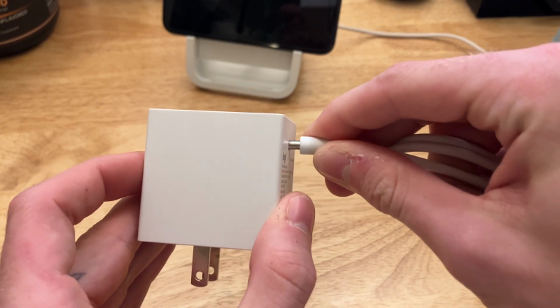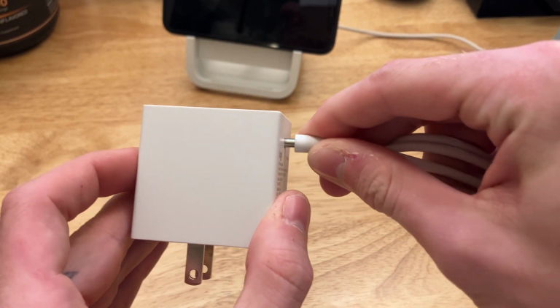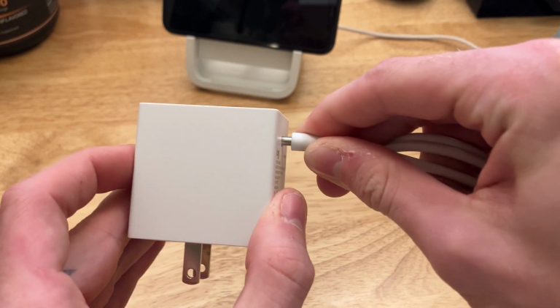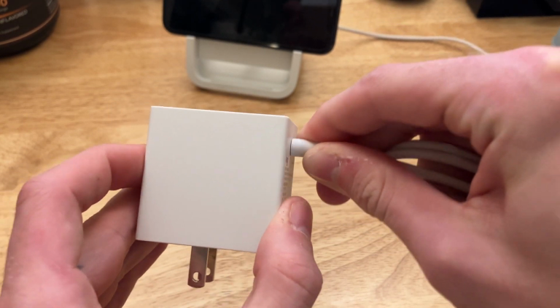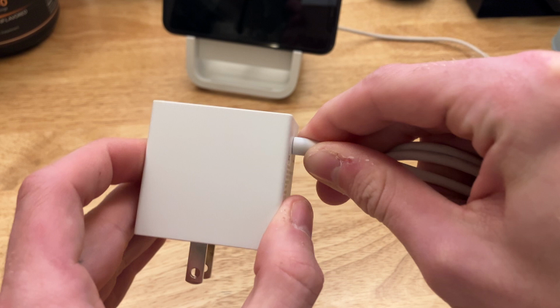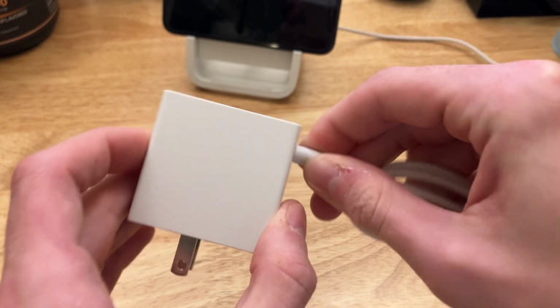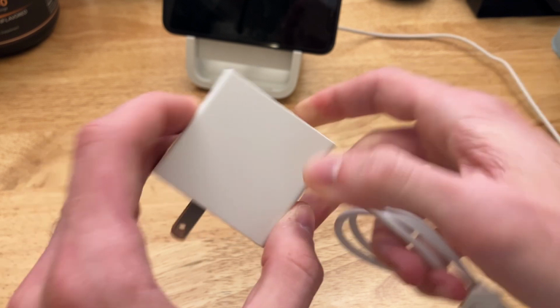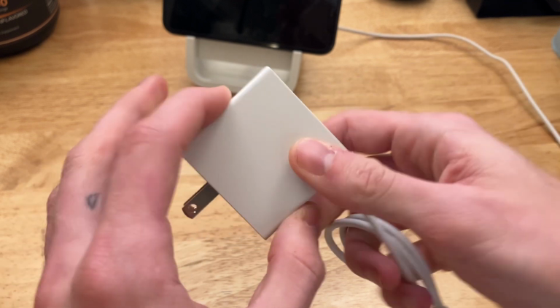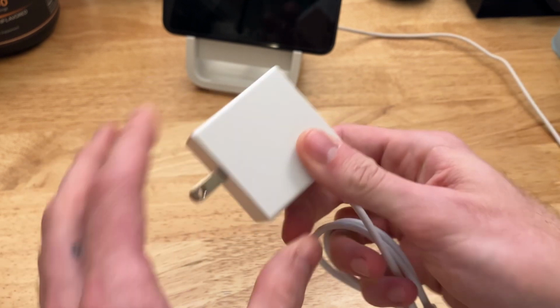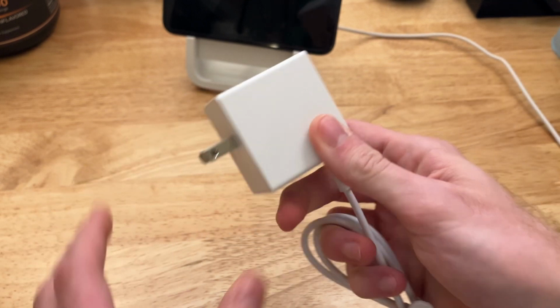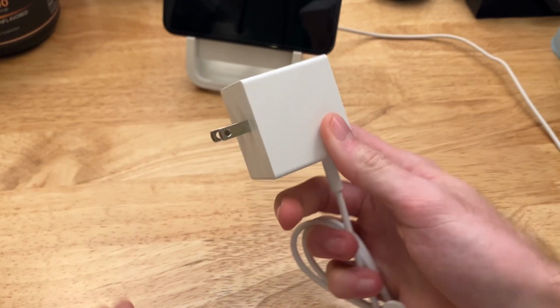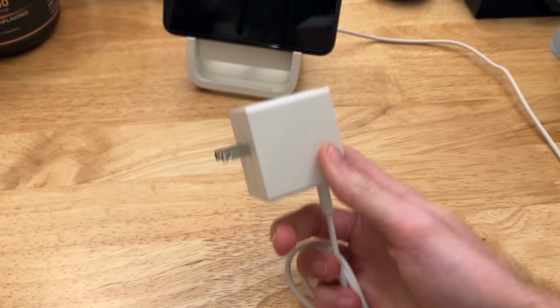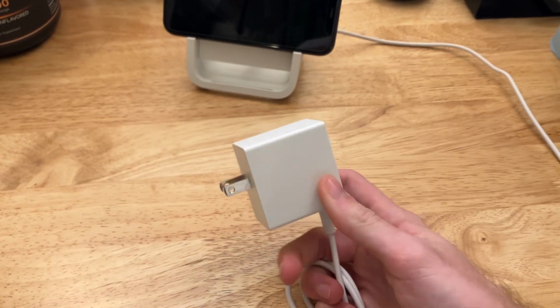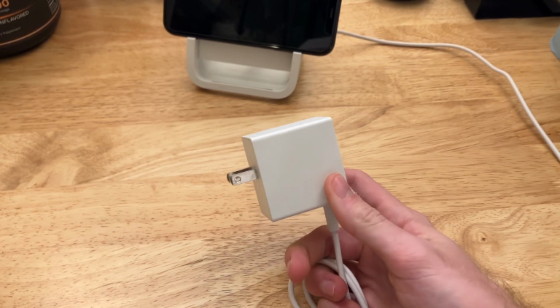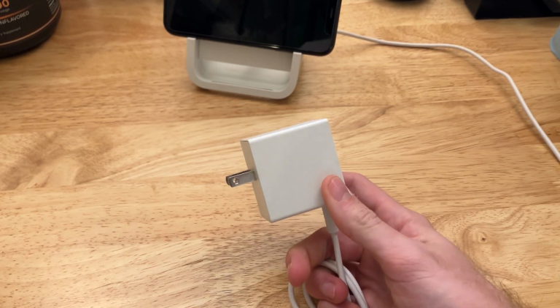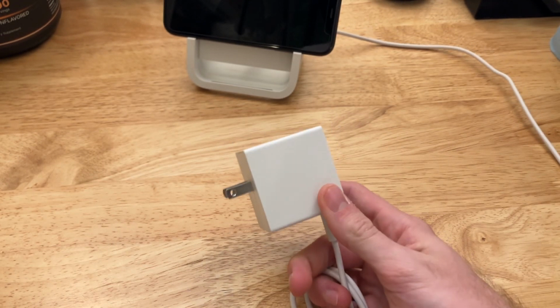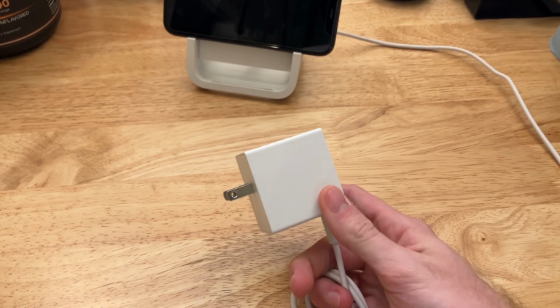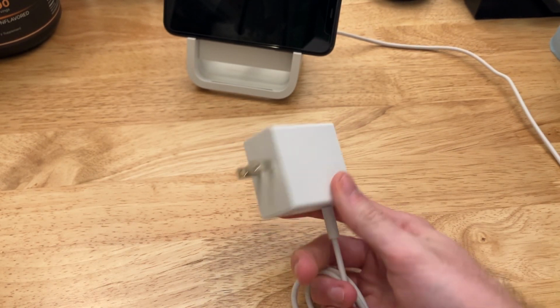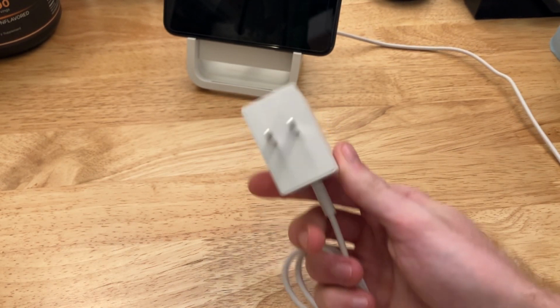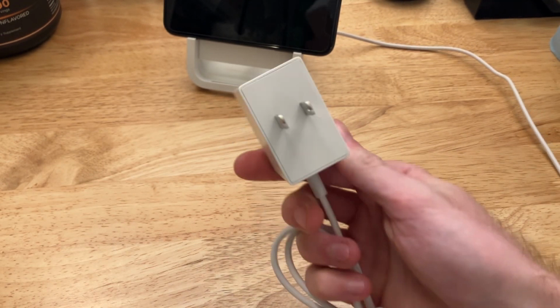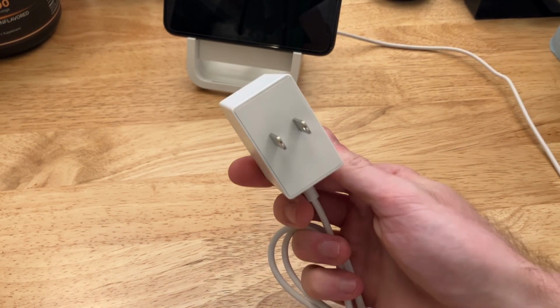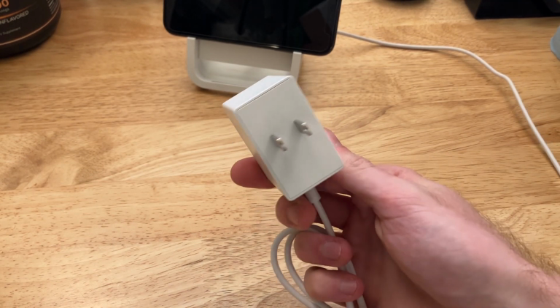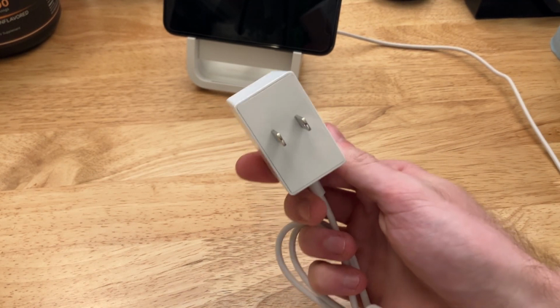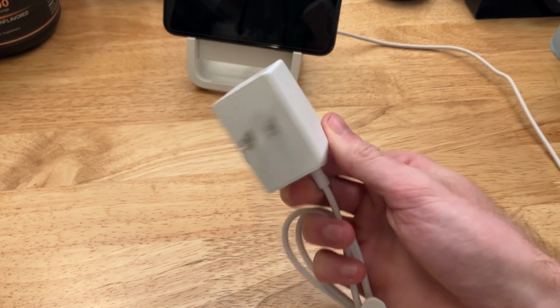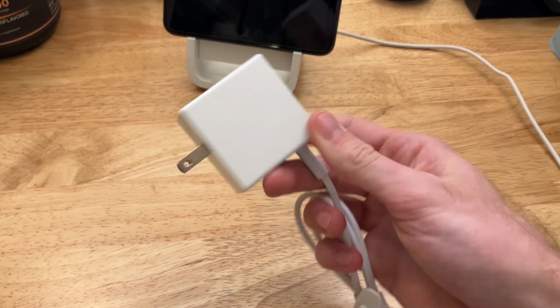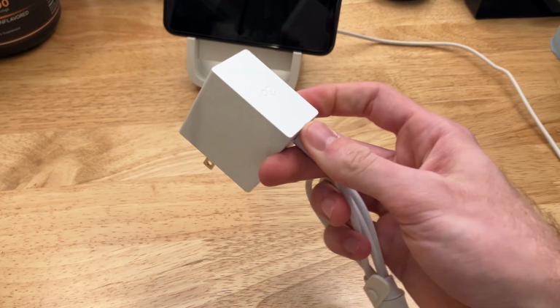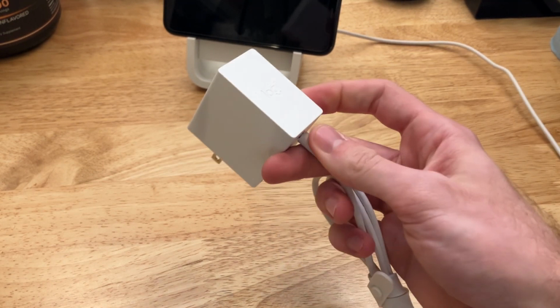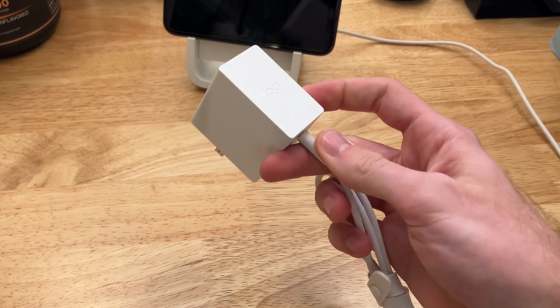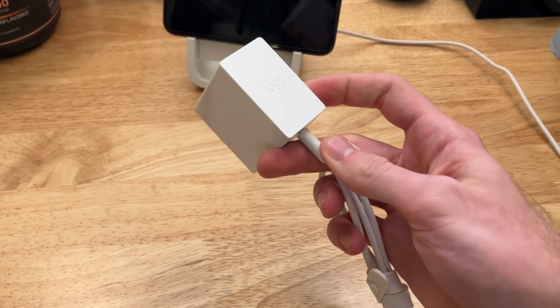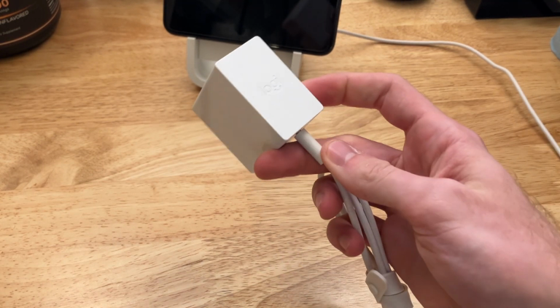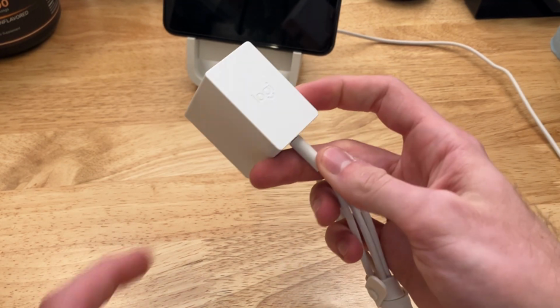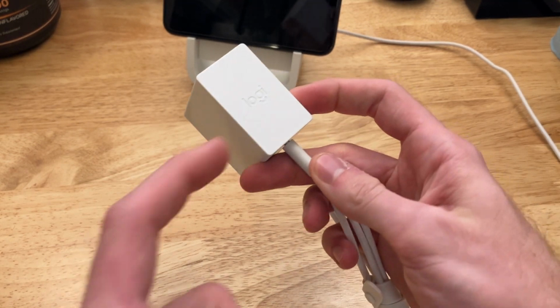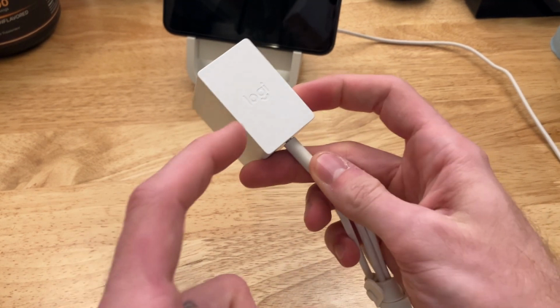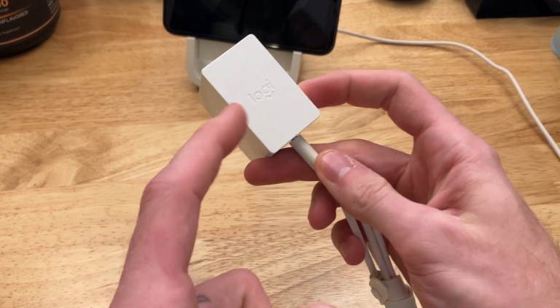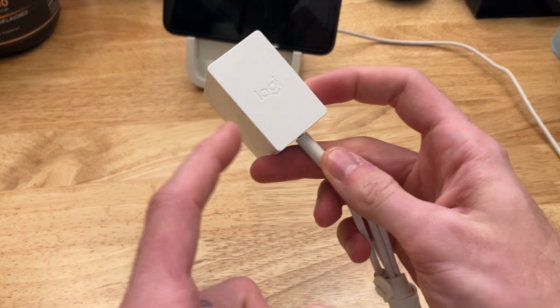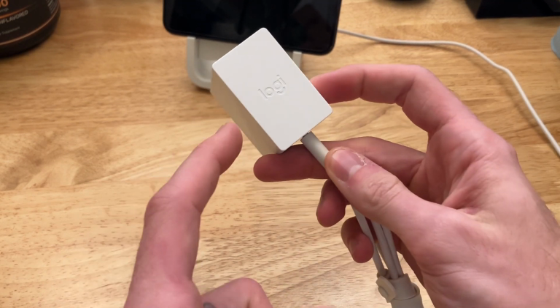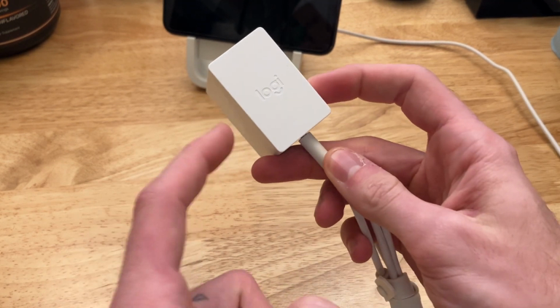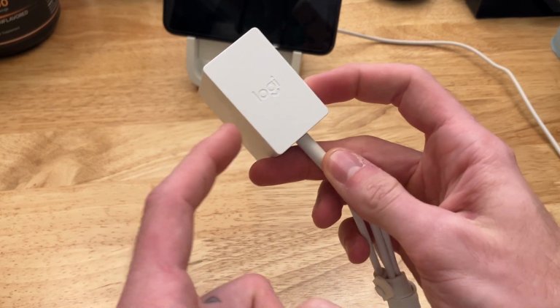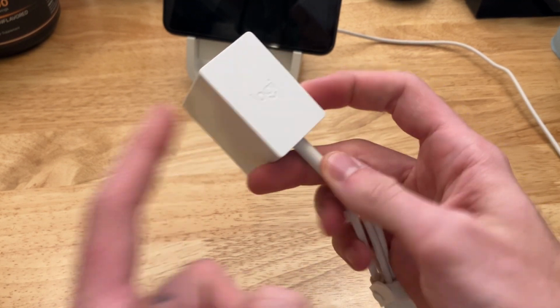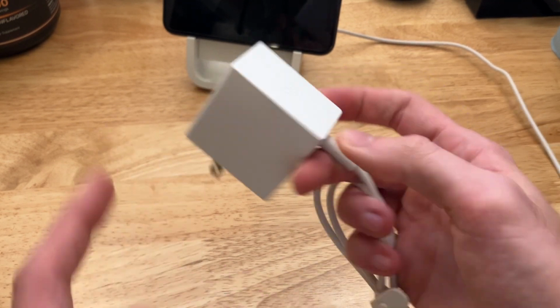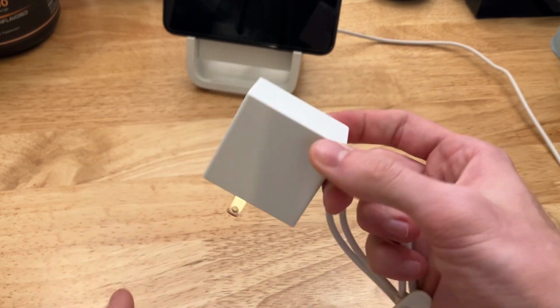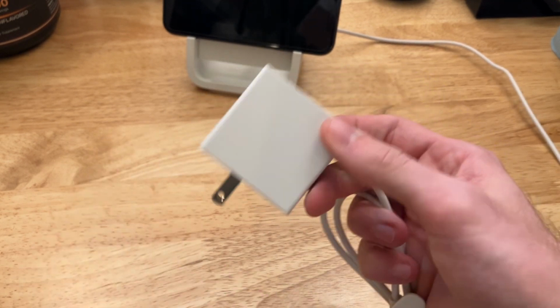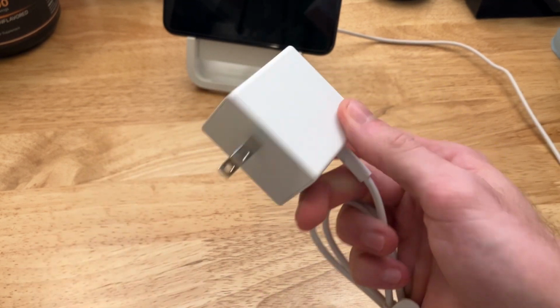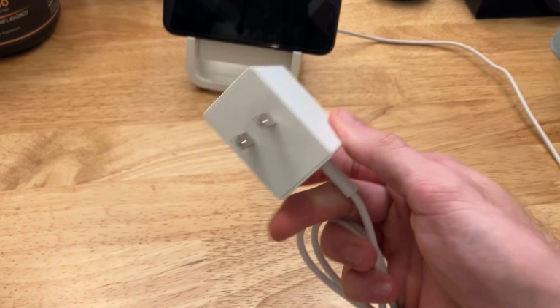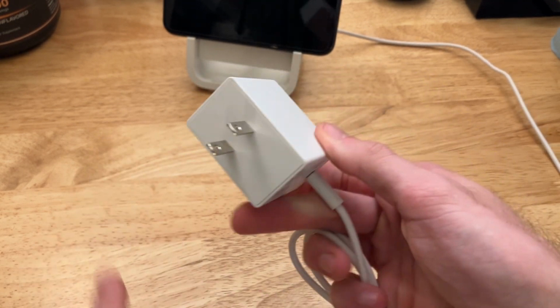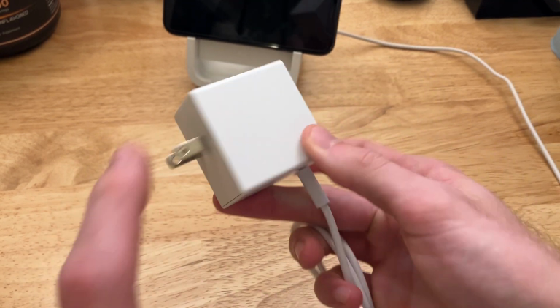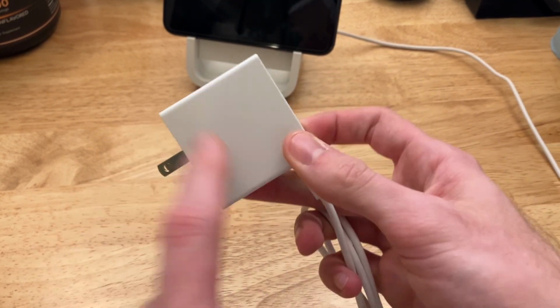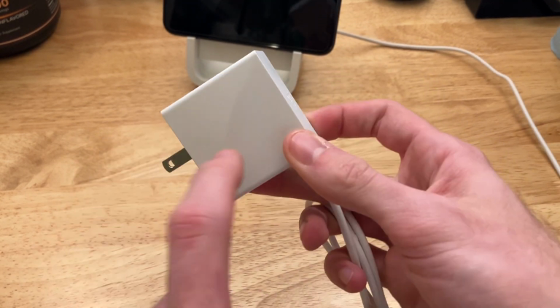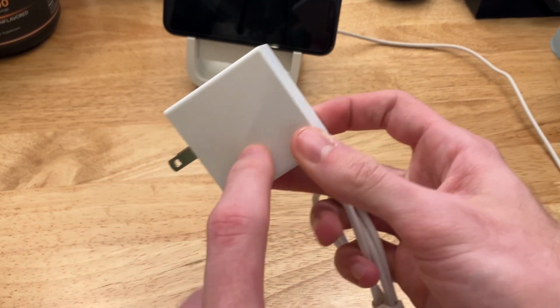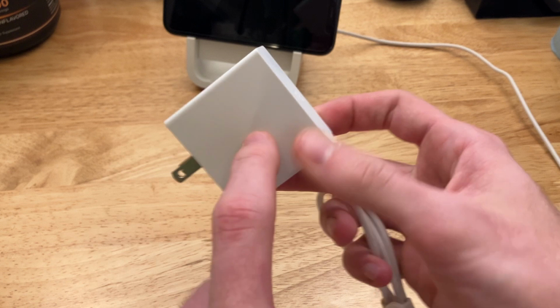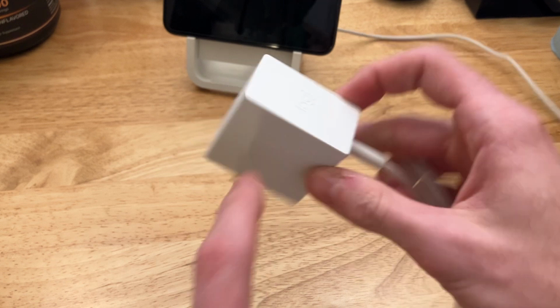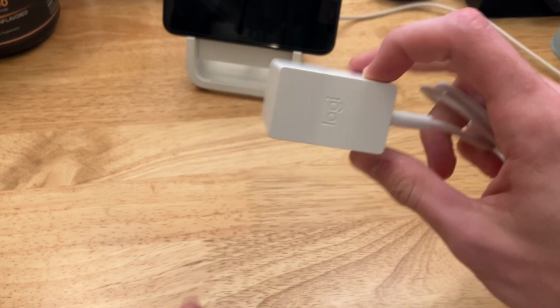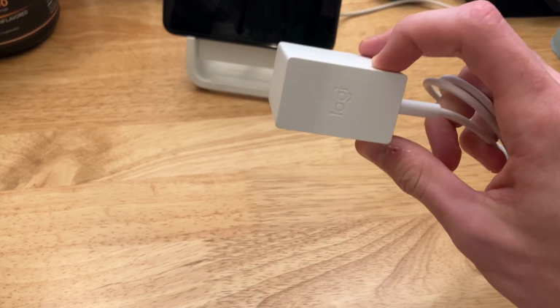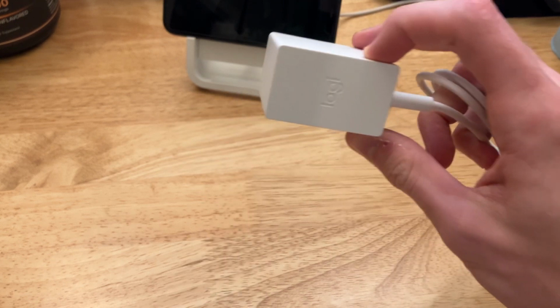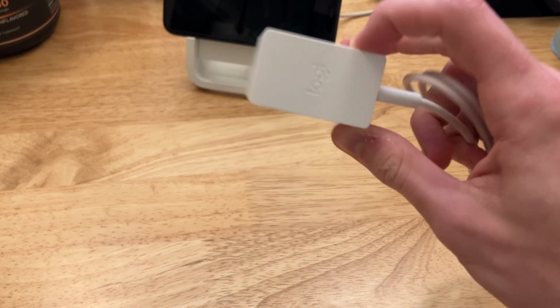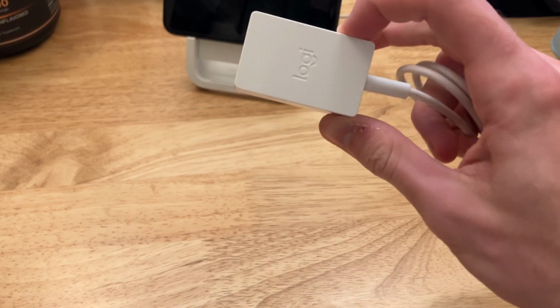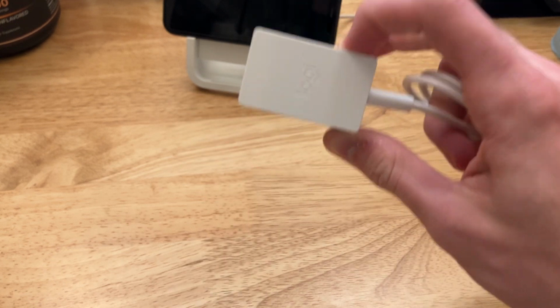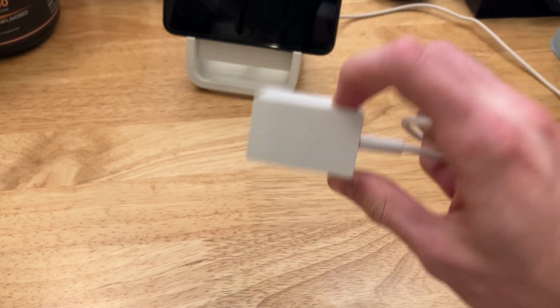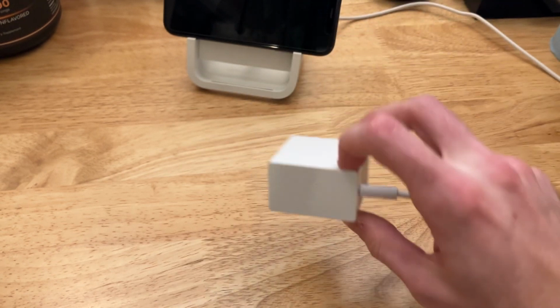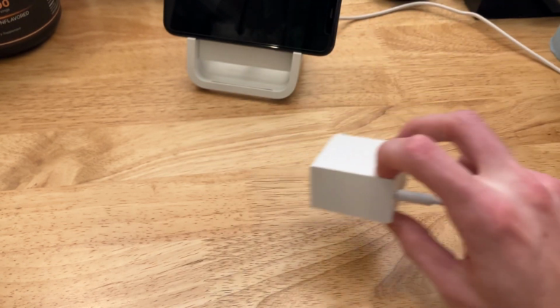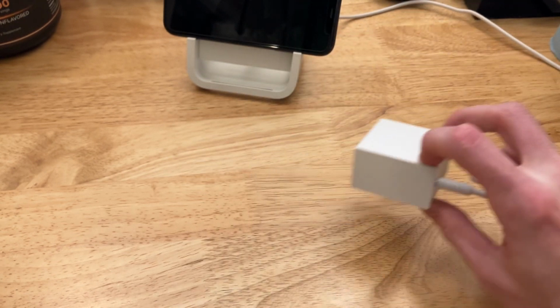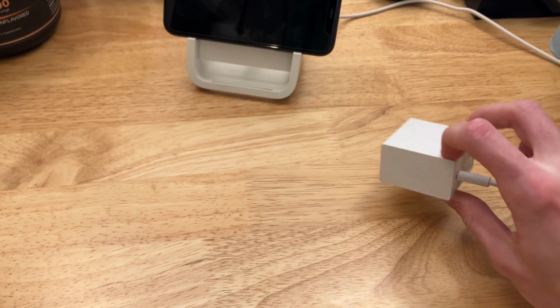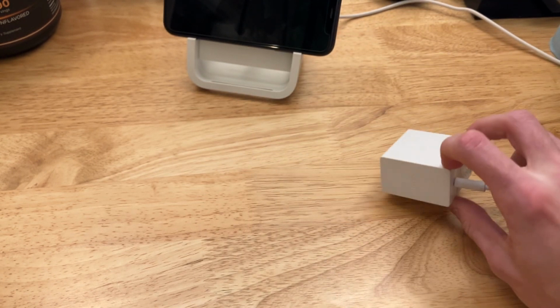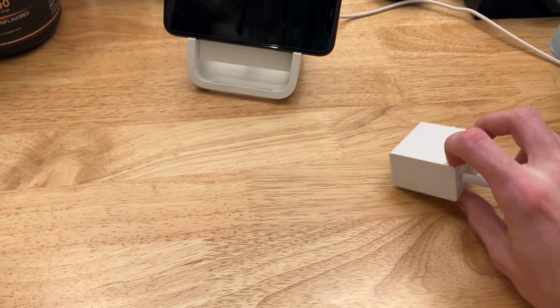That's the thing — I don't think that's that much of a problem, because when is this ever going to break? Have these ever broken for you? I don't think this has ever broken for me.